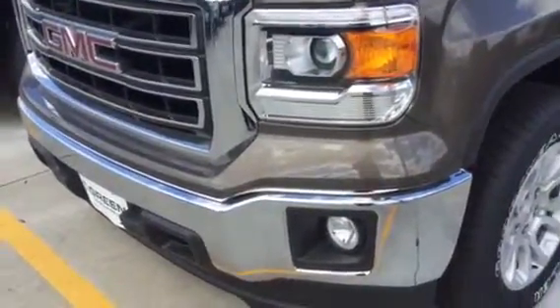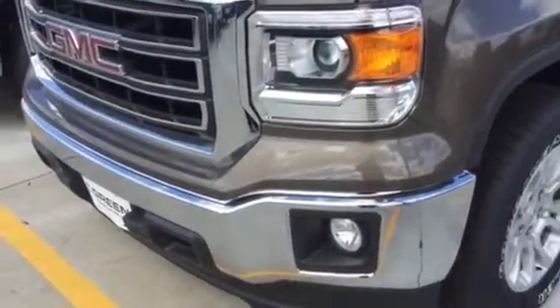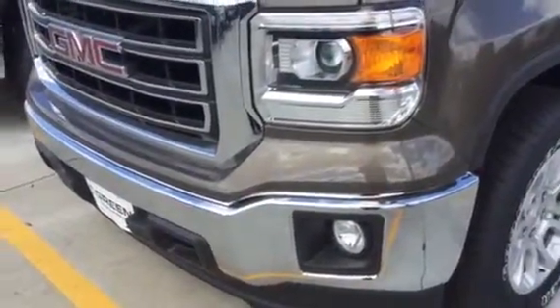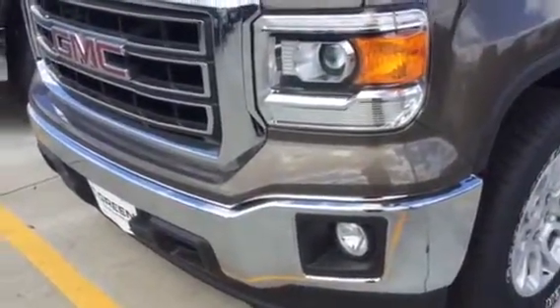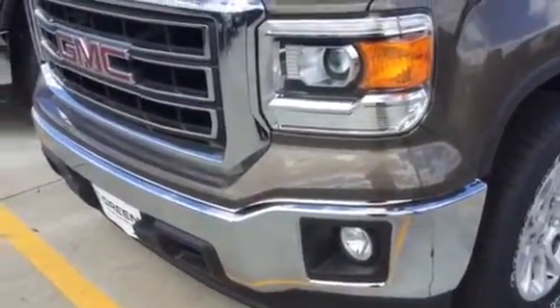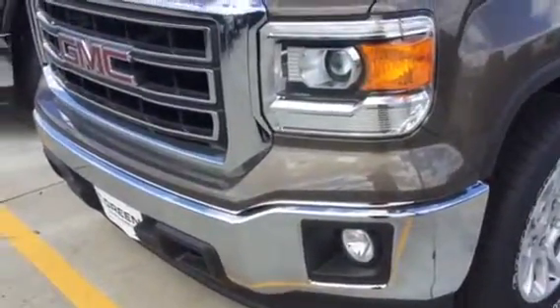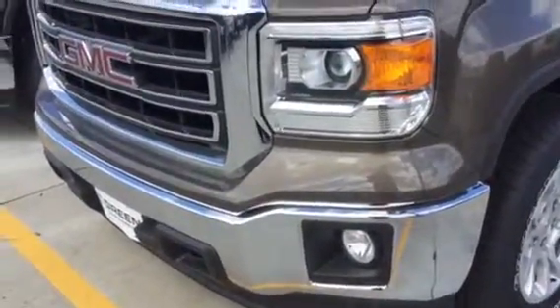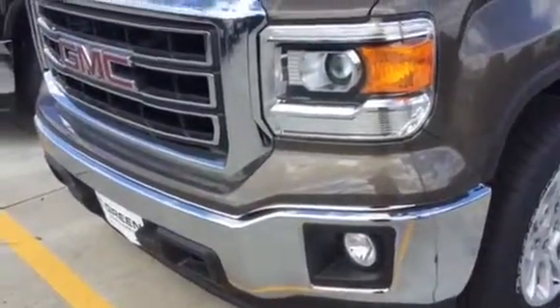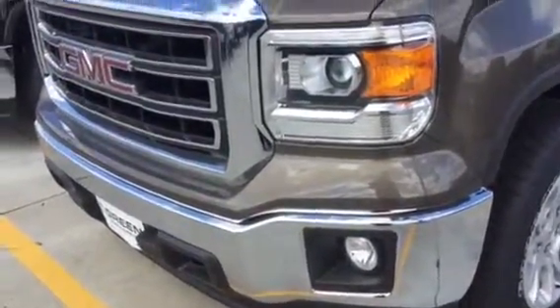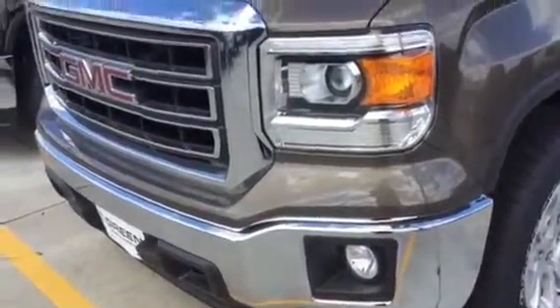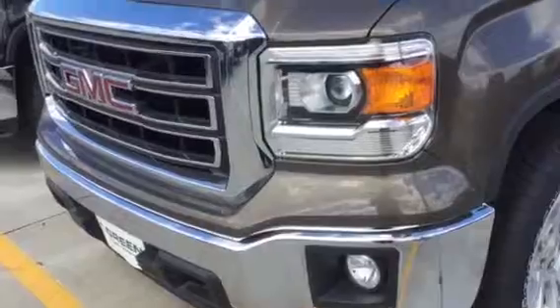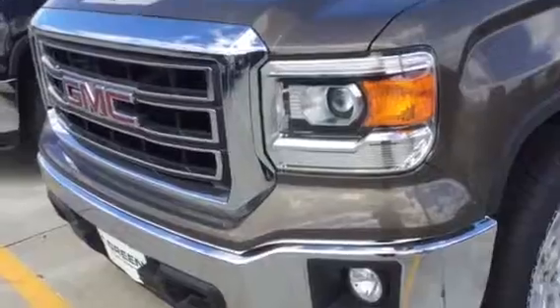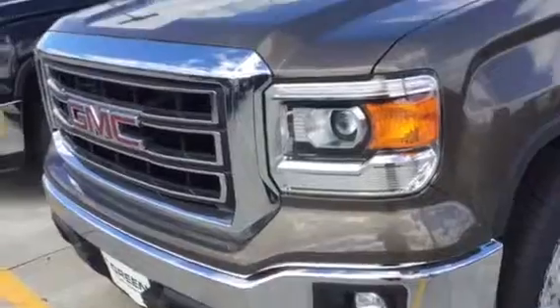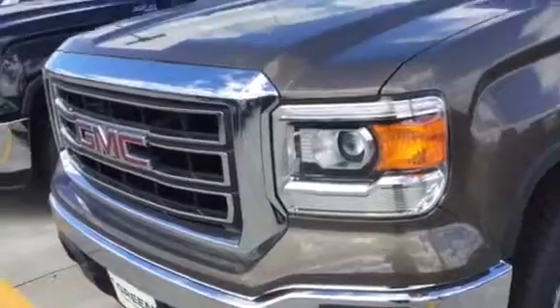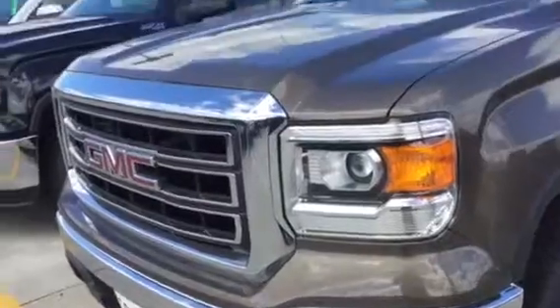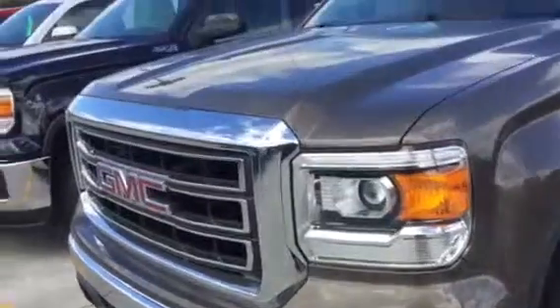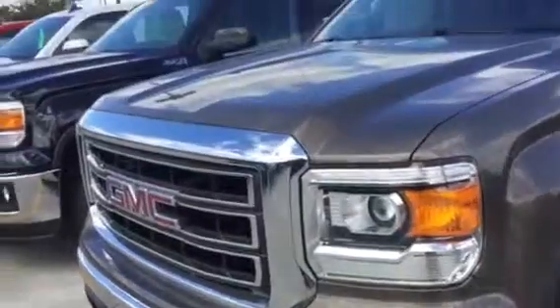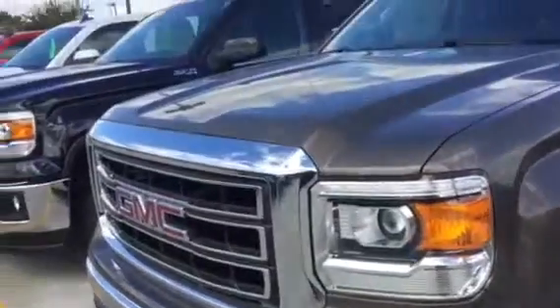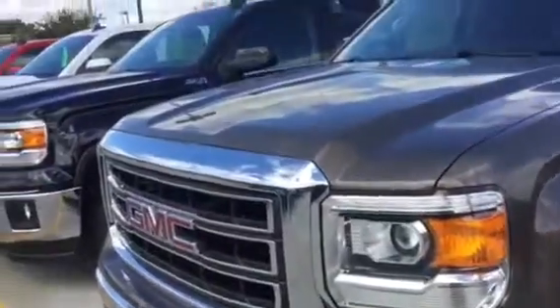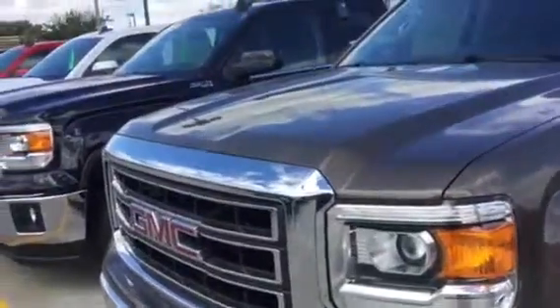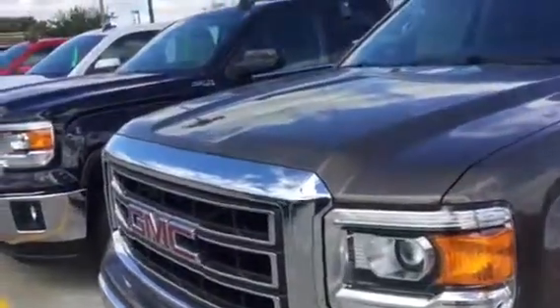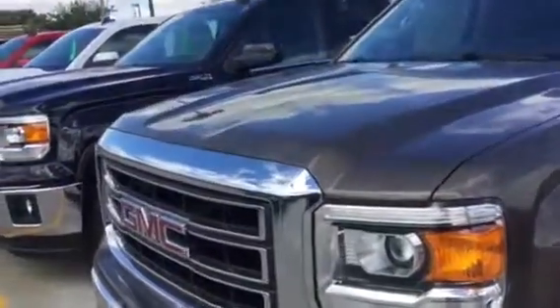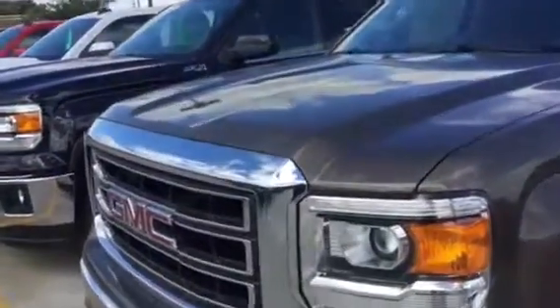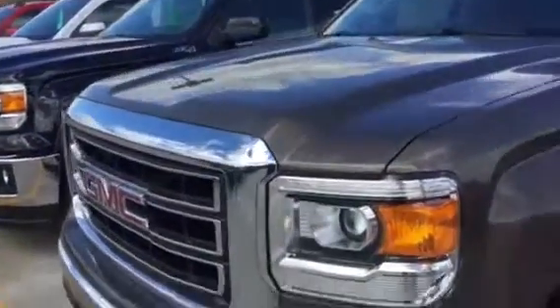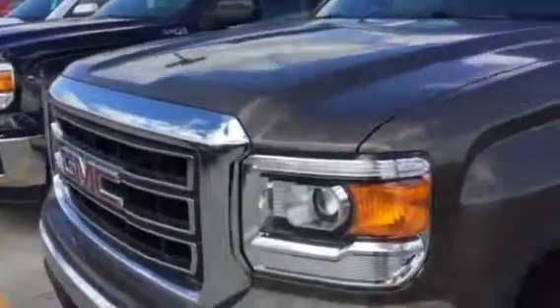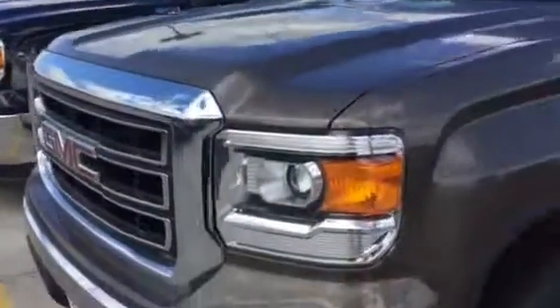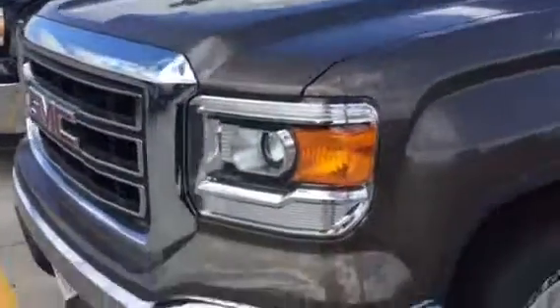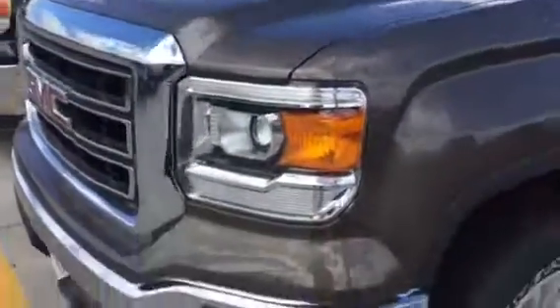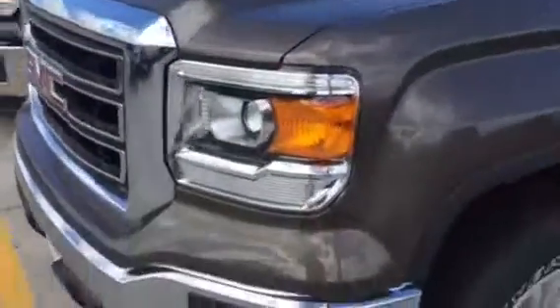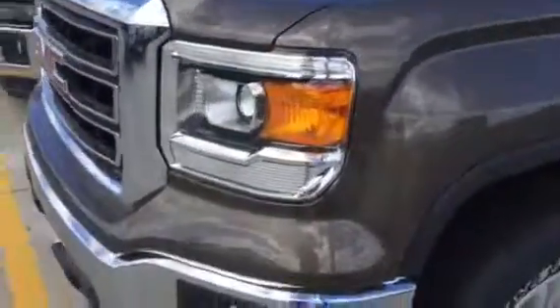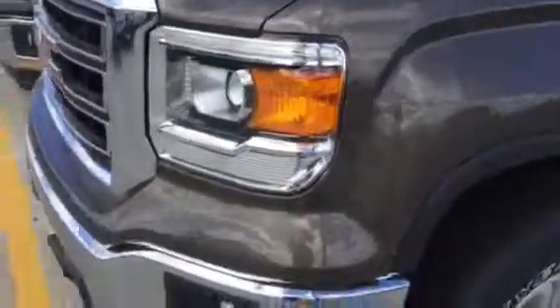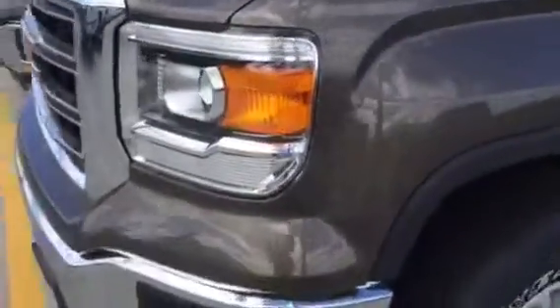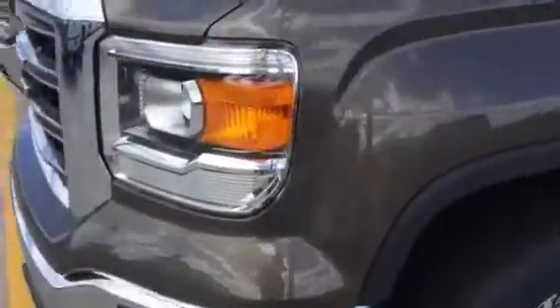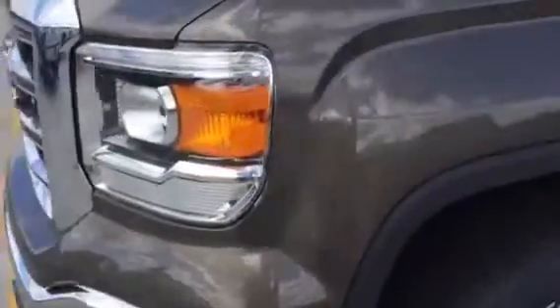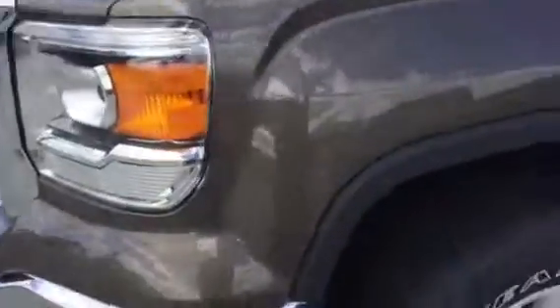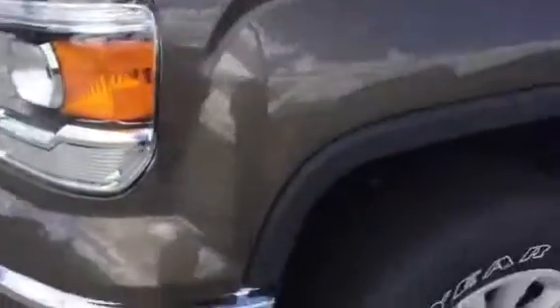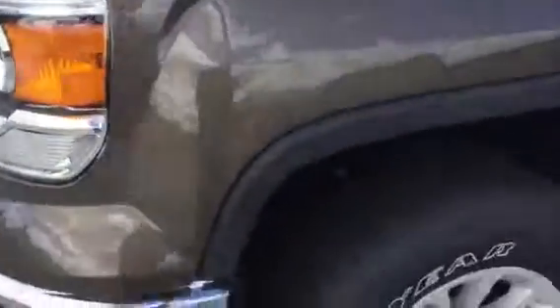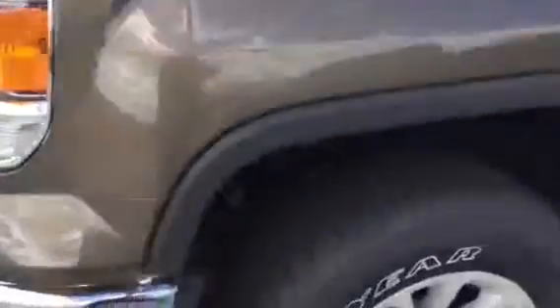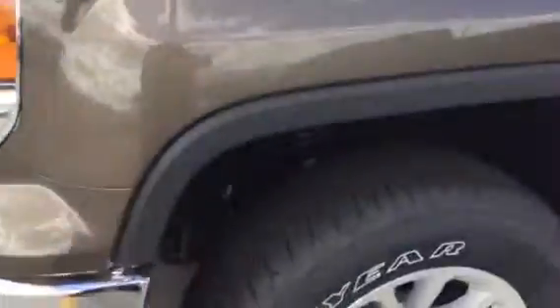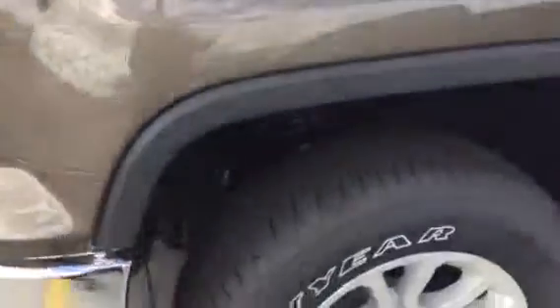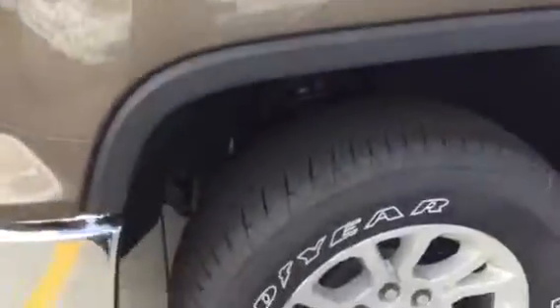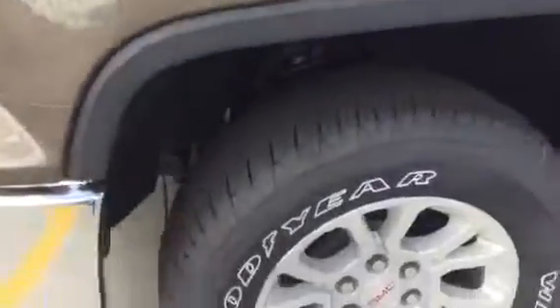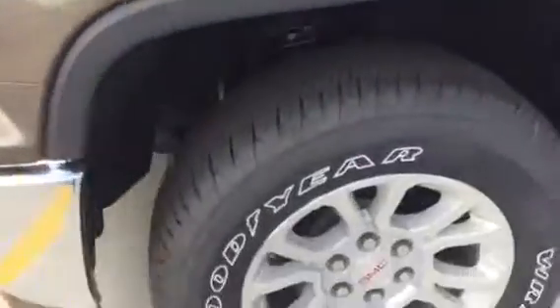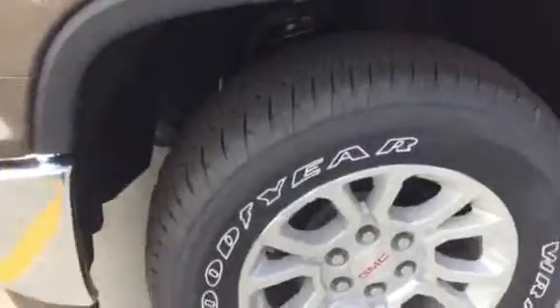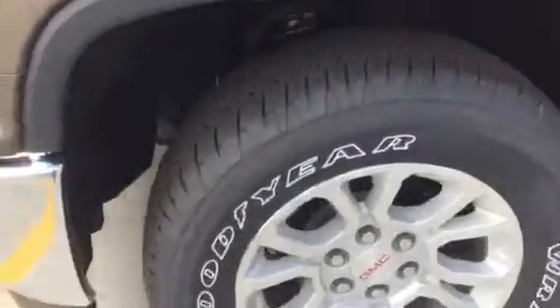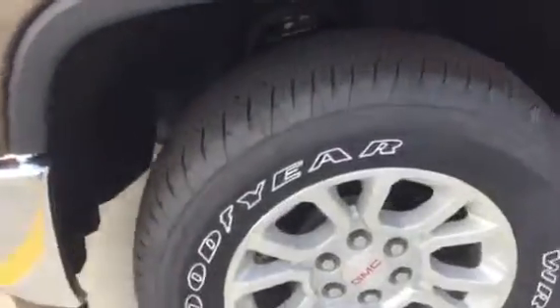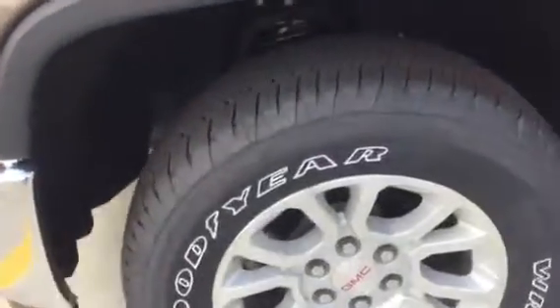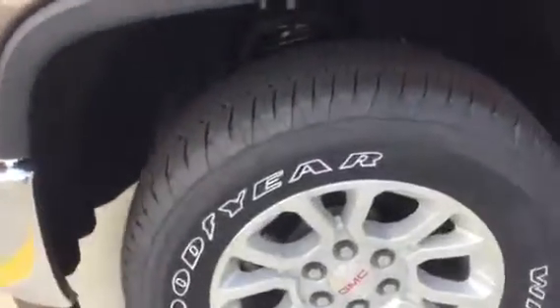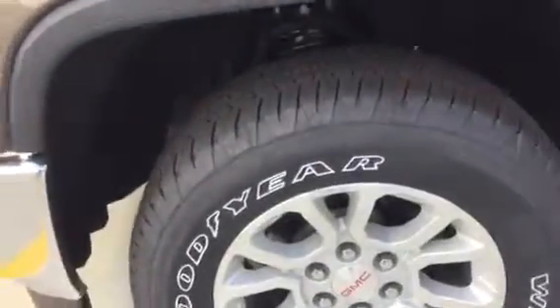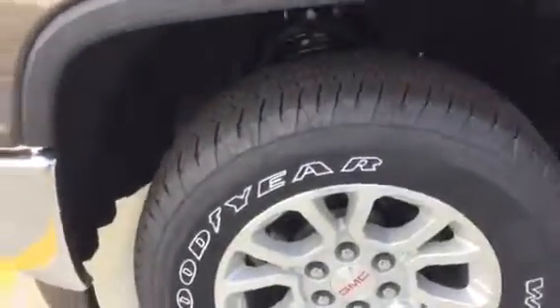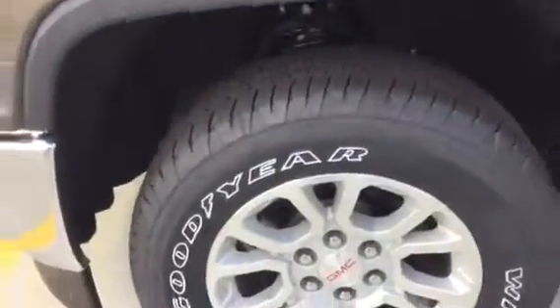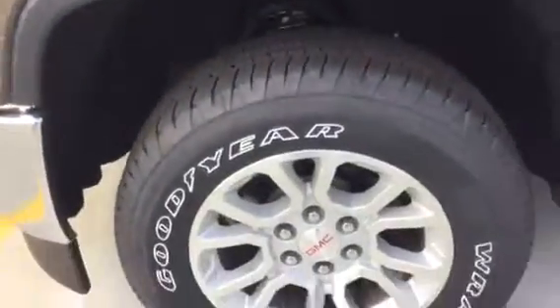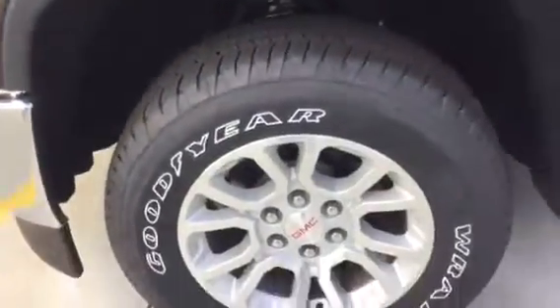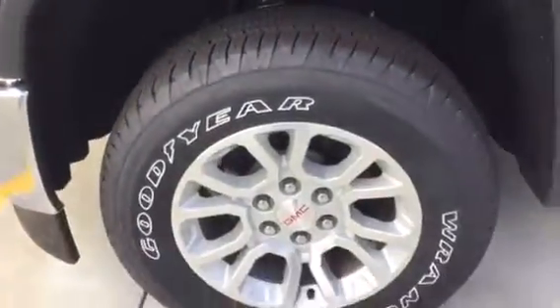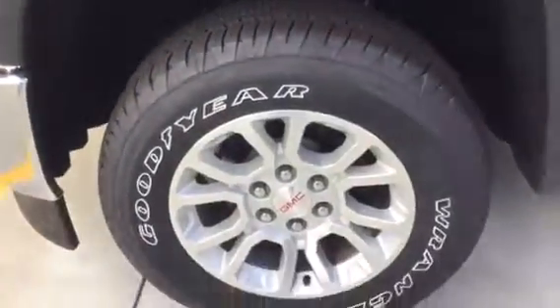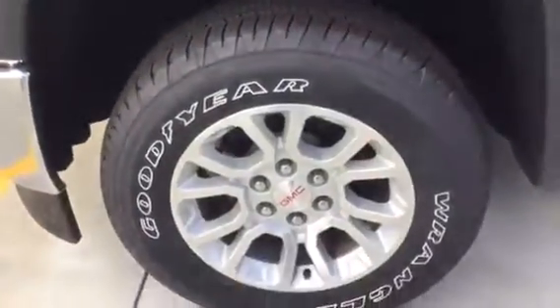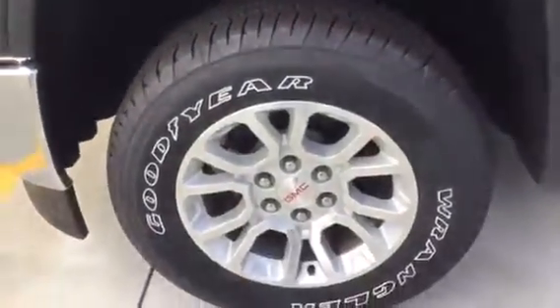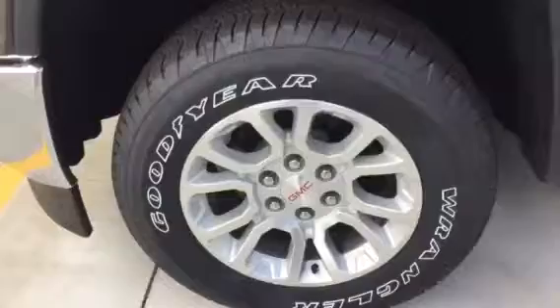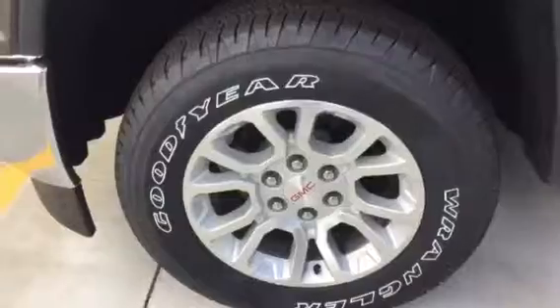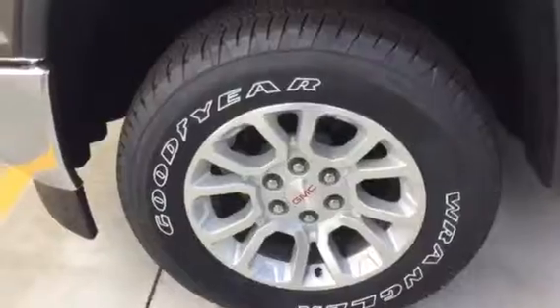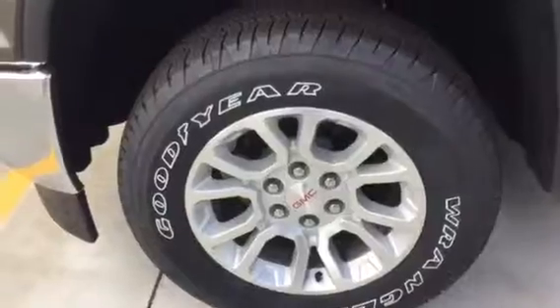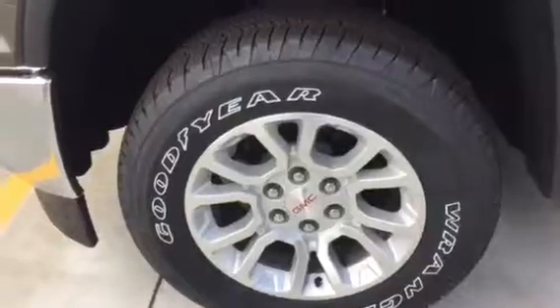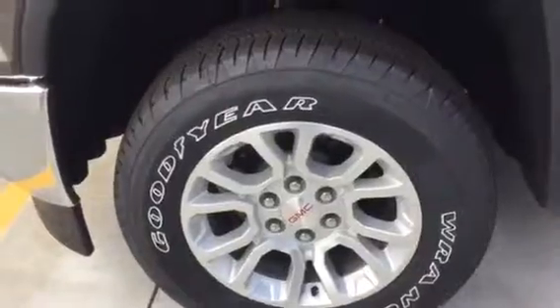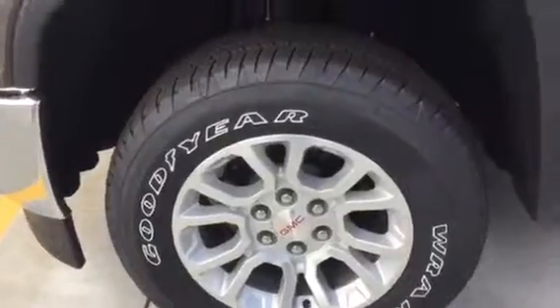We've got the fog lamps, and this is the 18-inch wheel.